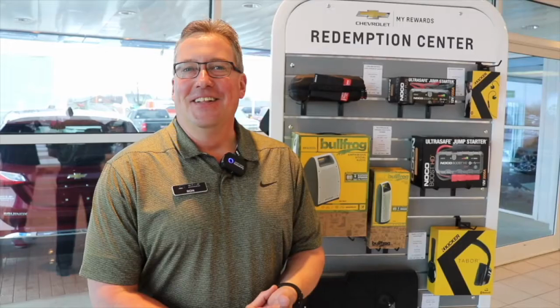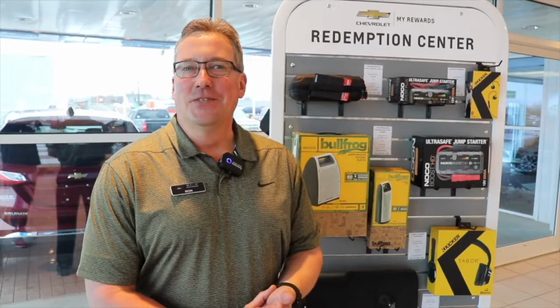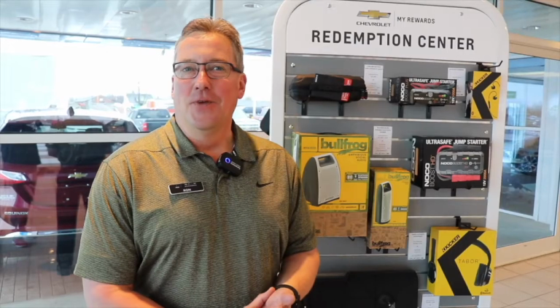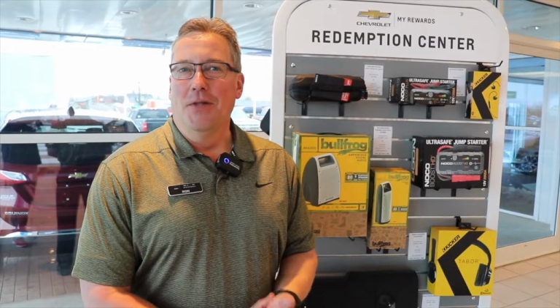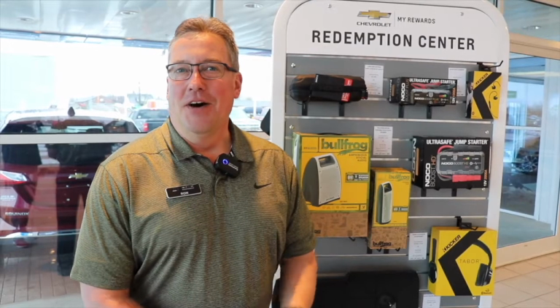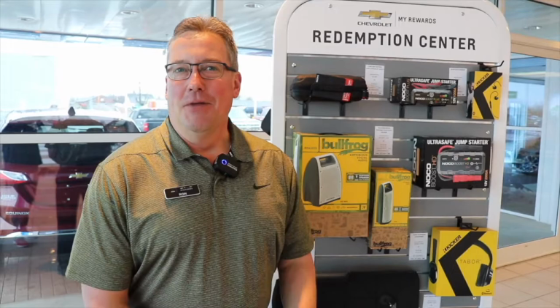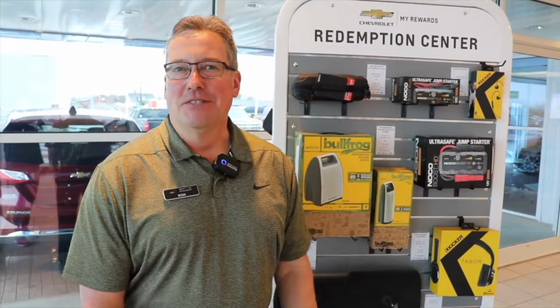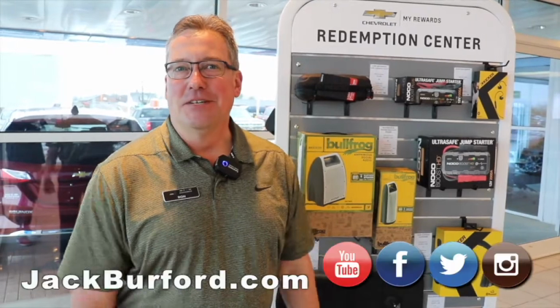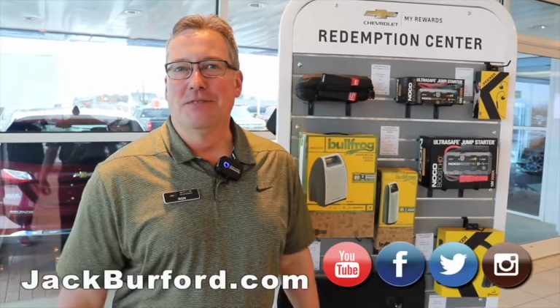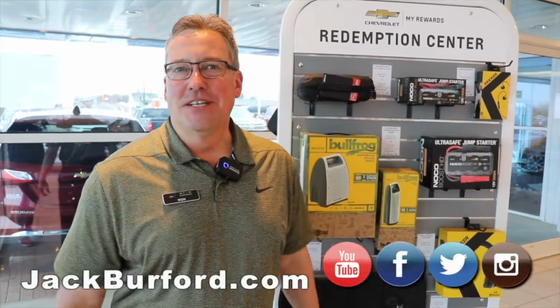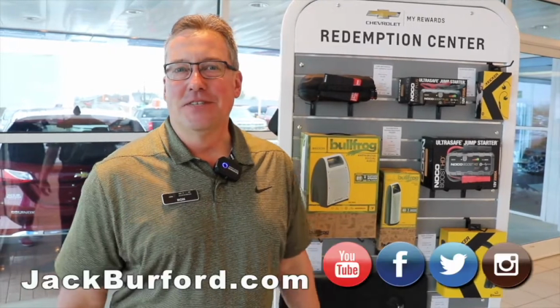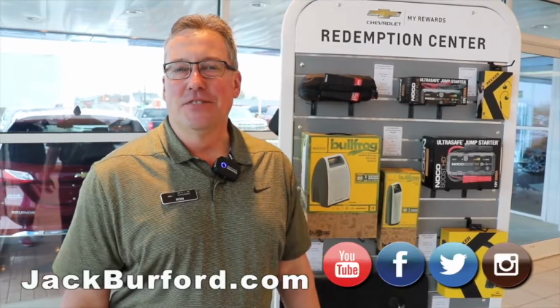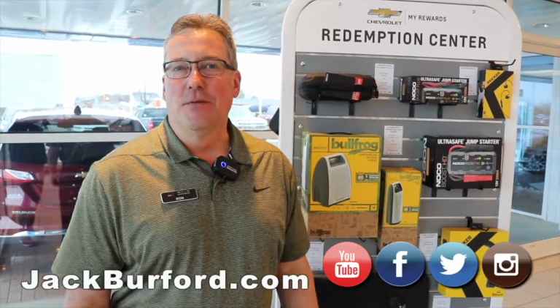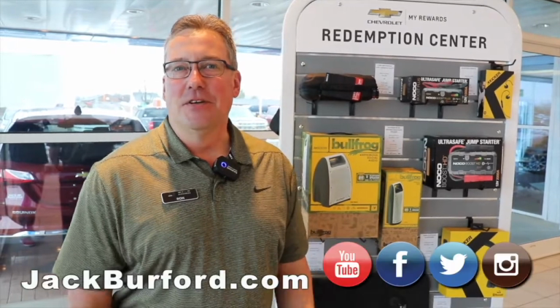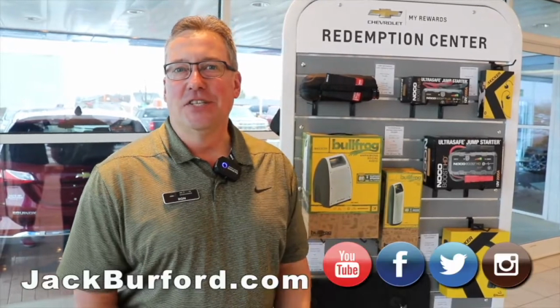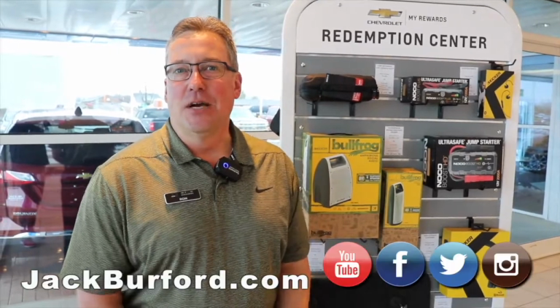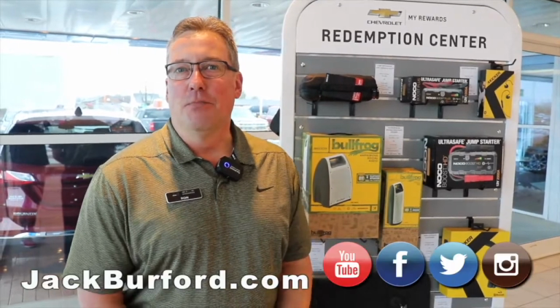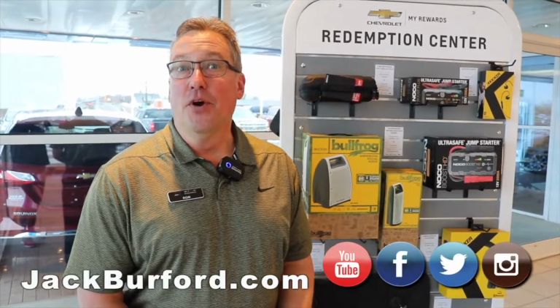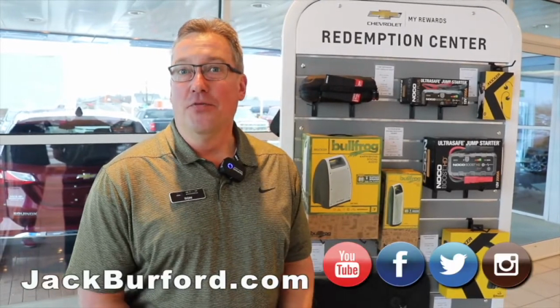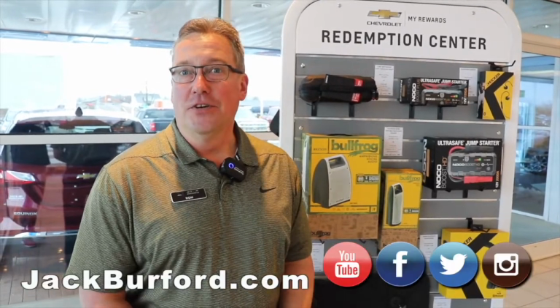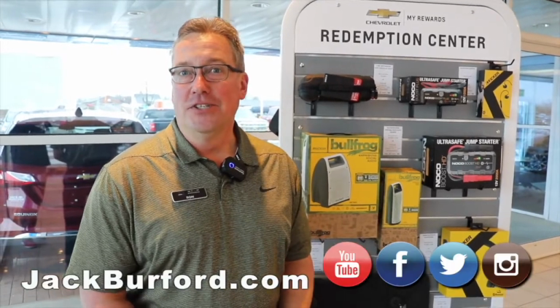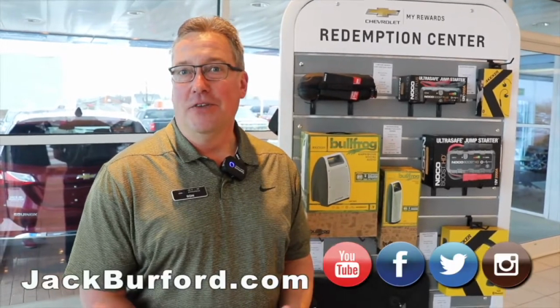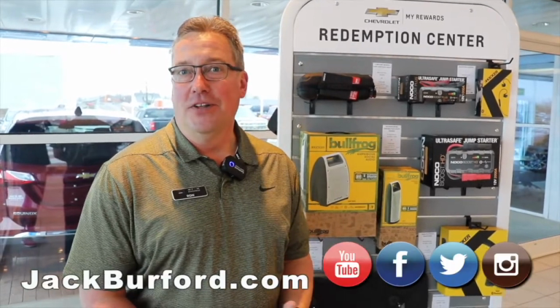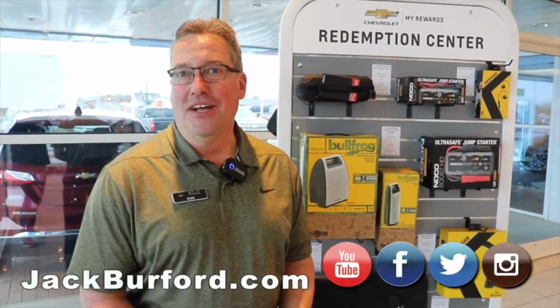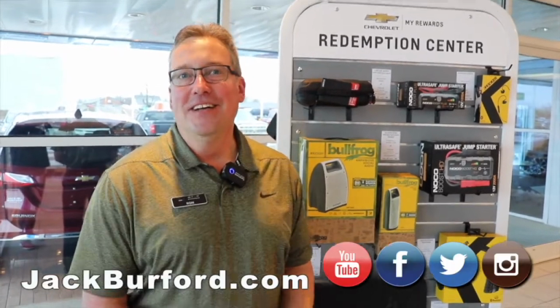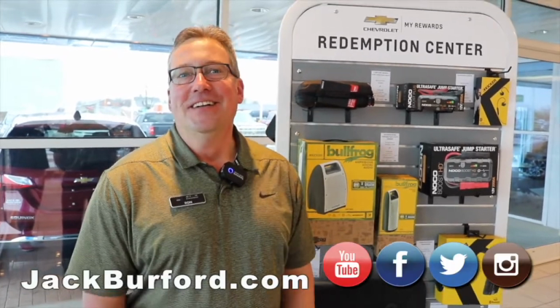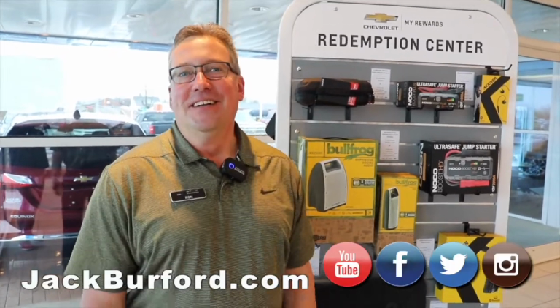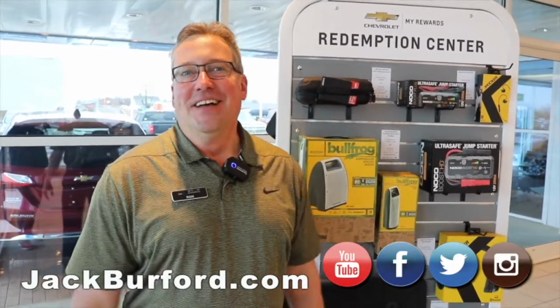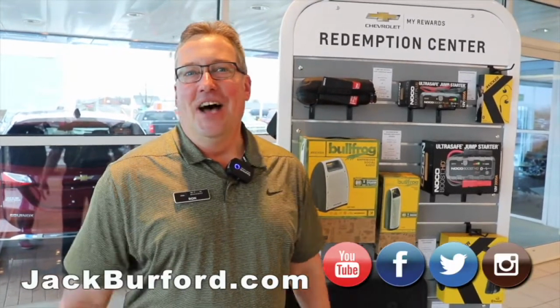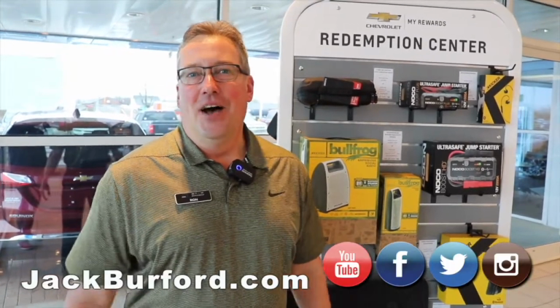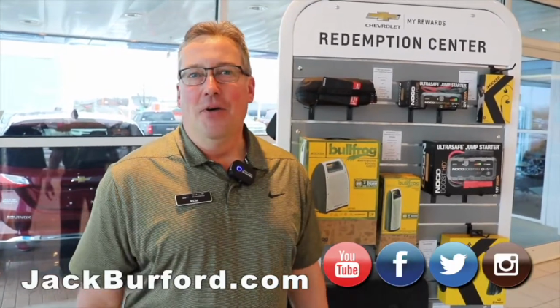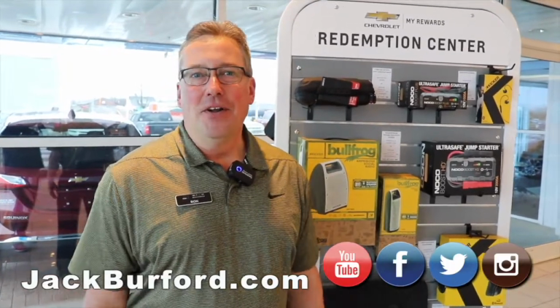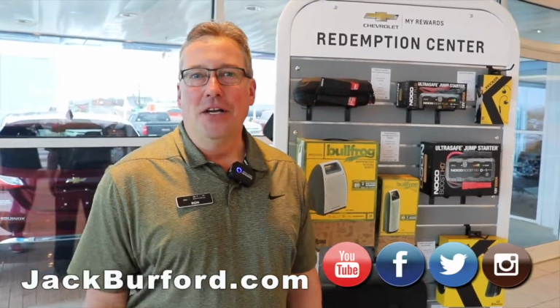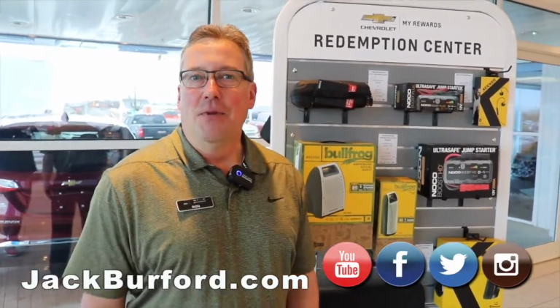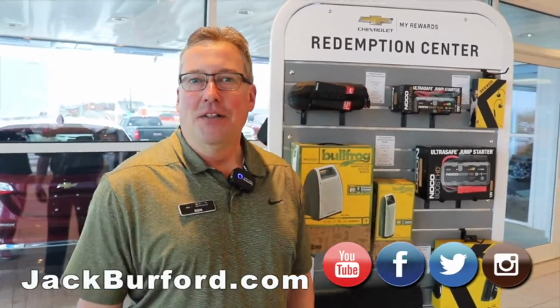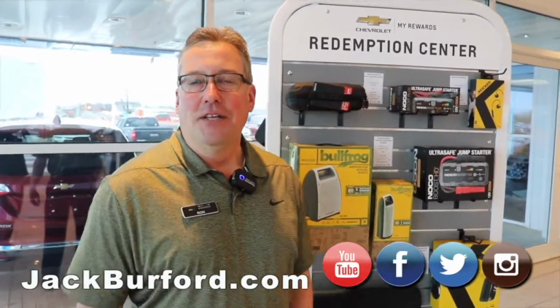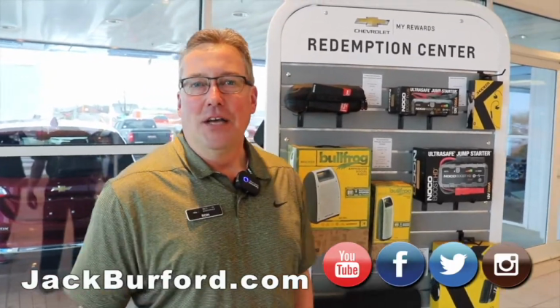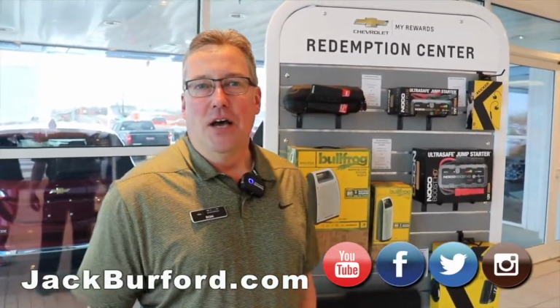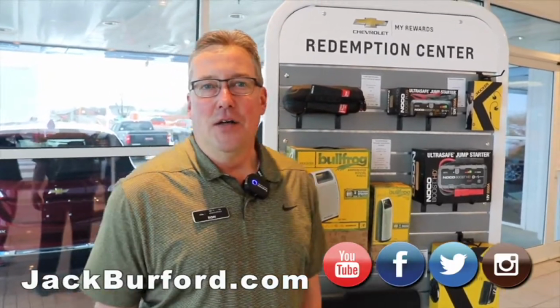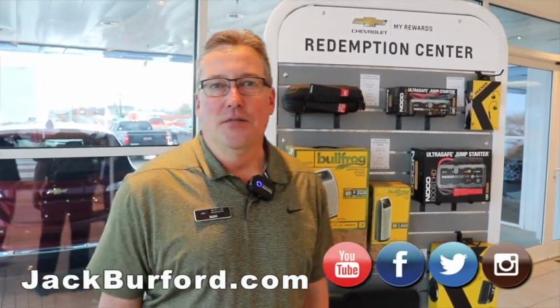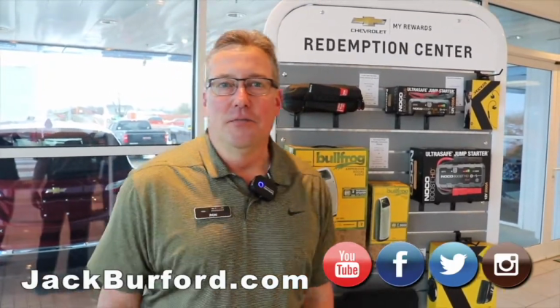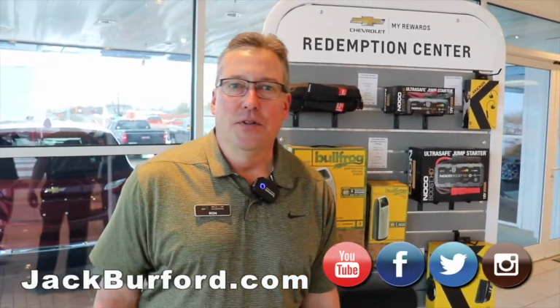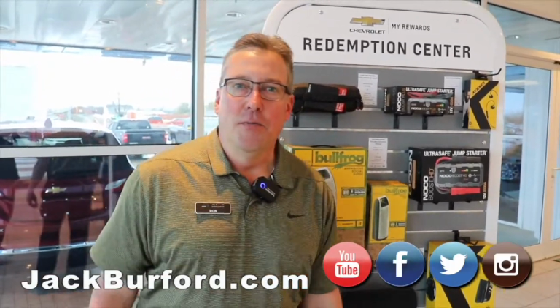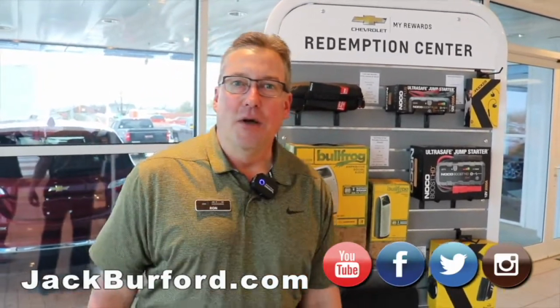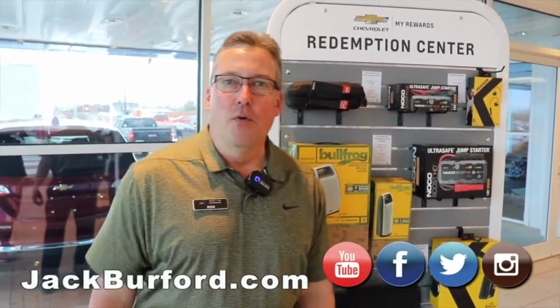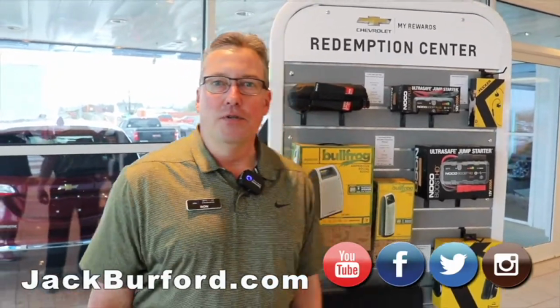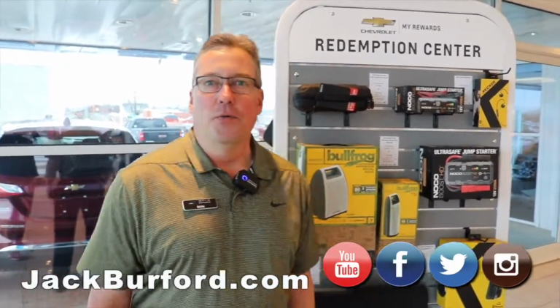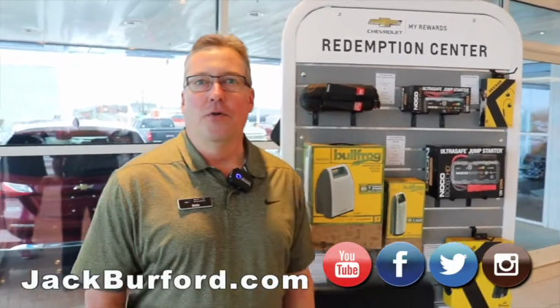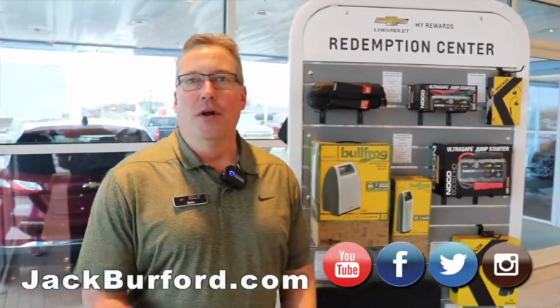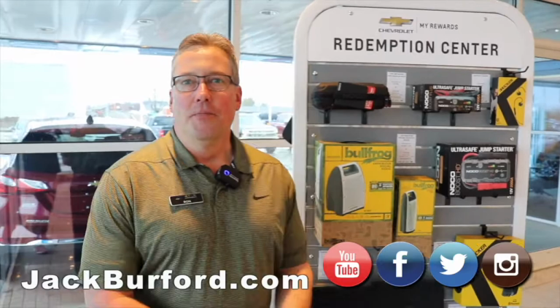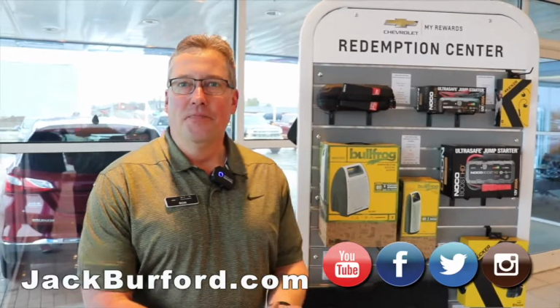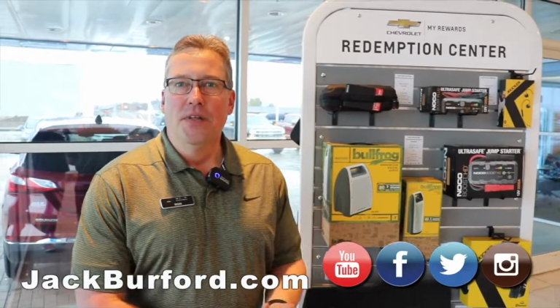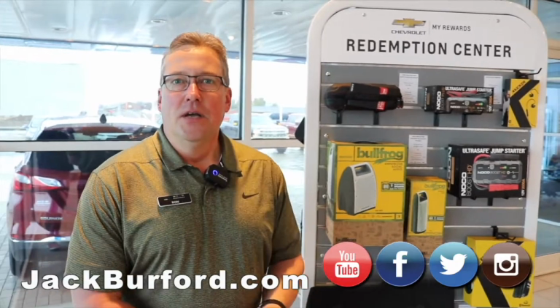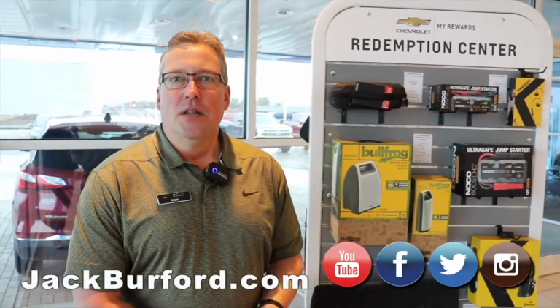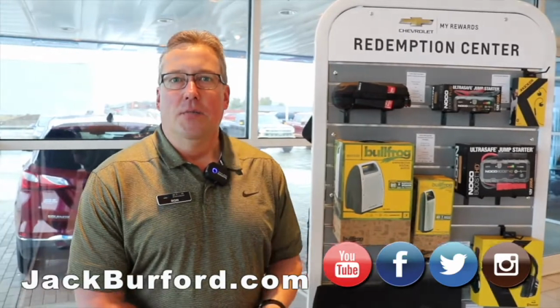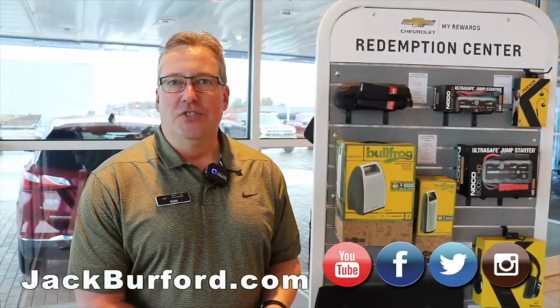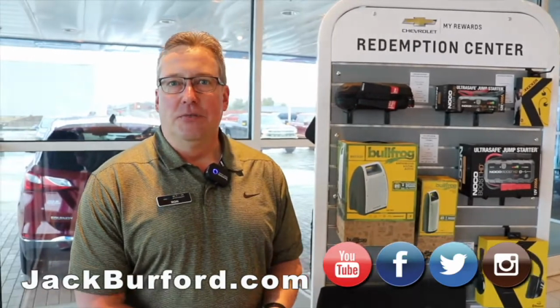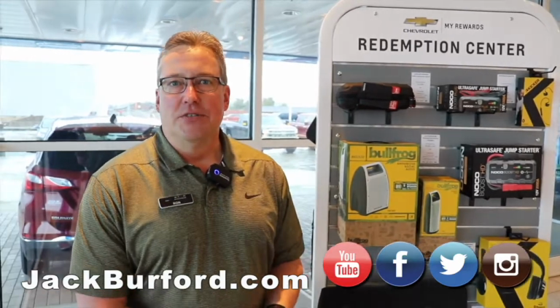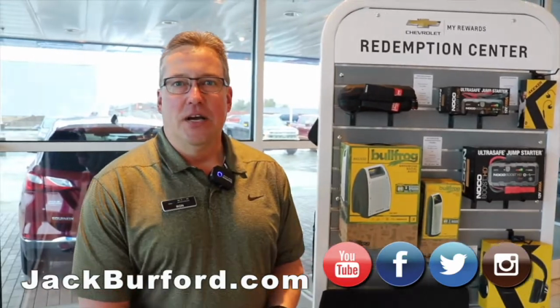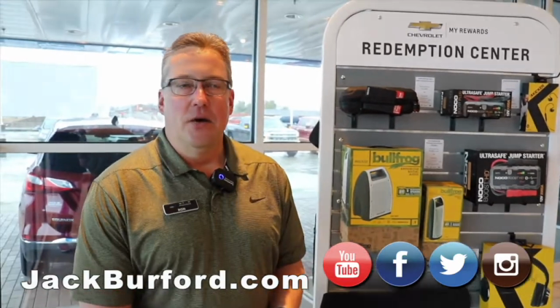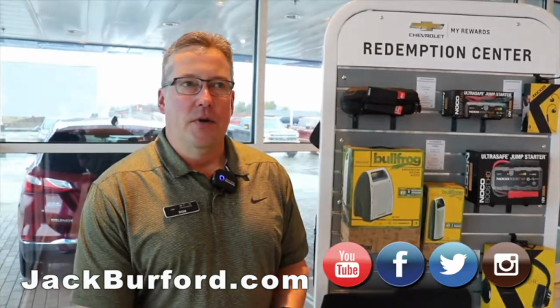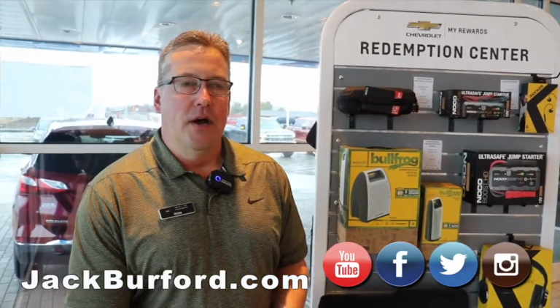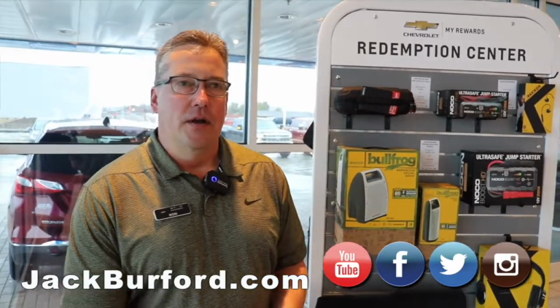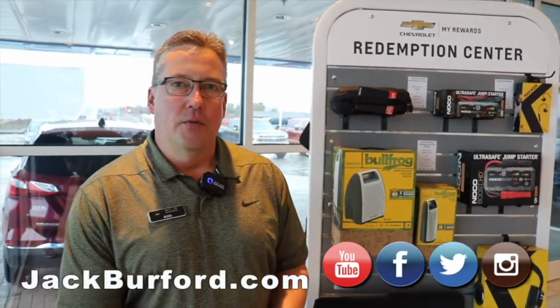This is Ron LaBonna with GM Accessories. I'm here at Jack Burford Chevrolet. I want to talk to you about the My Rewards program that GM's got going on.